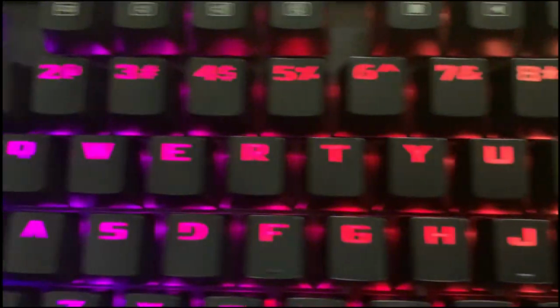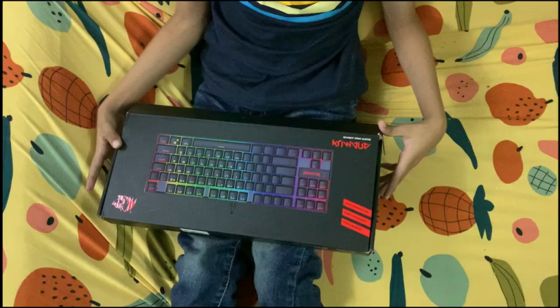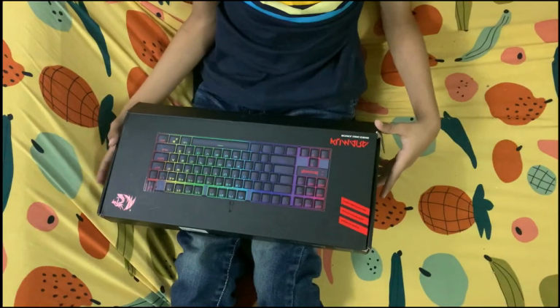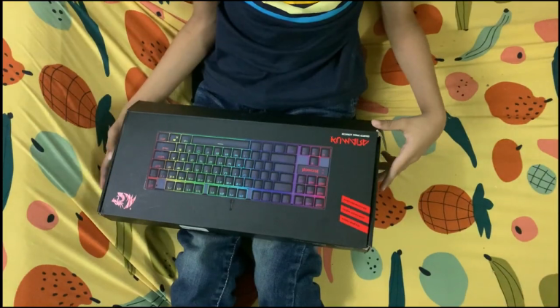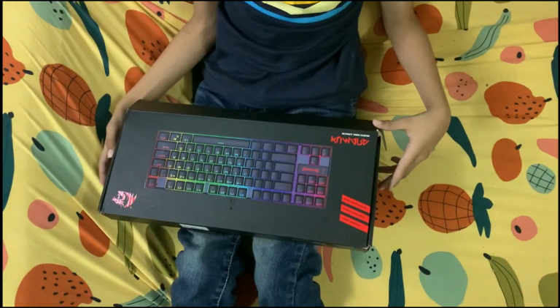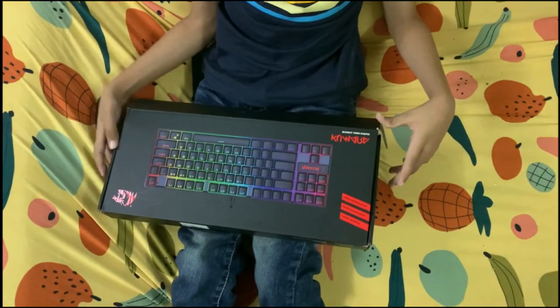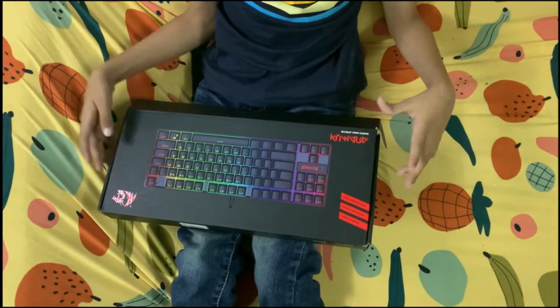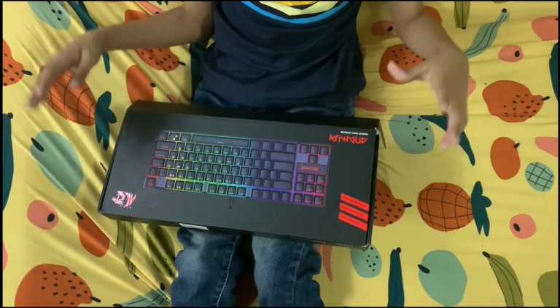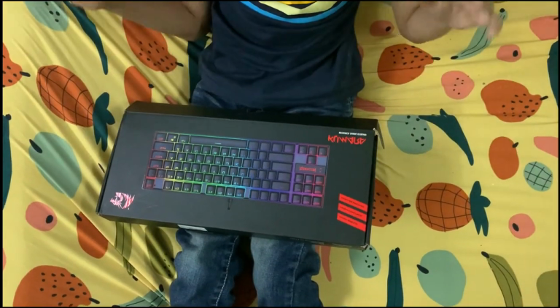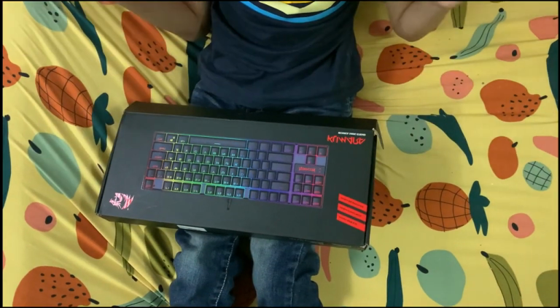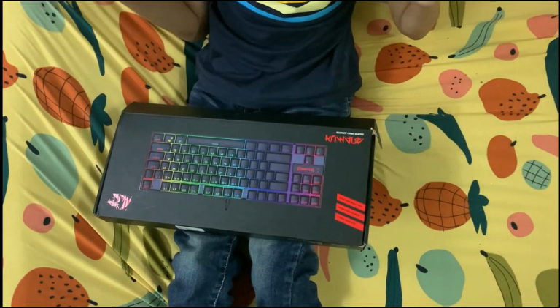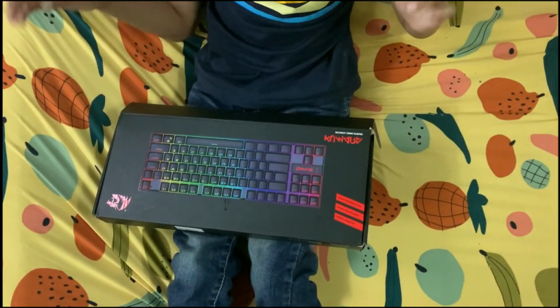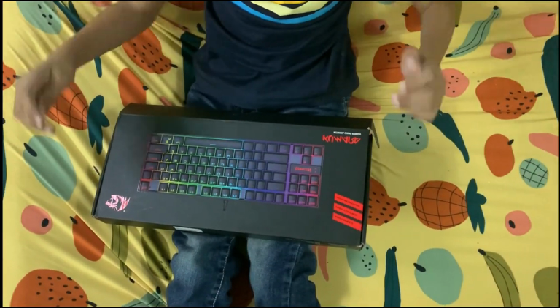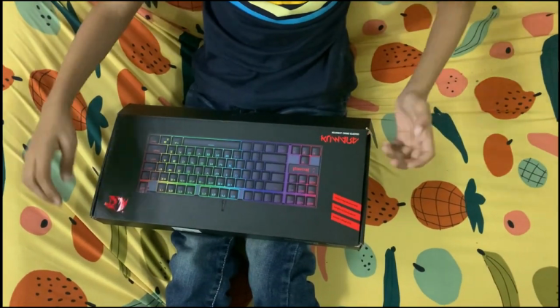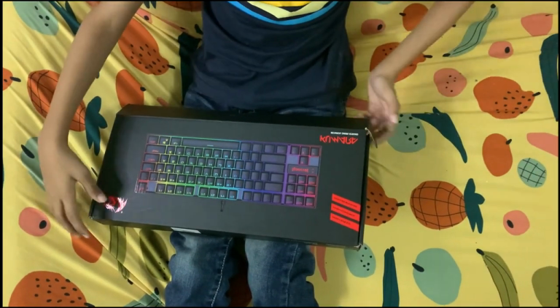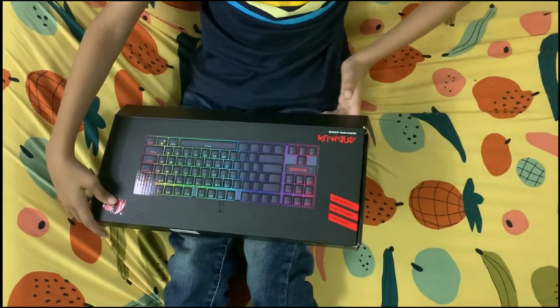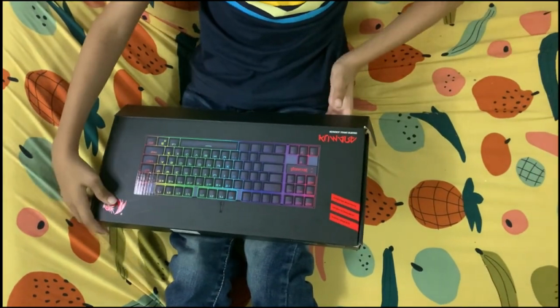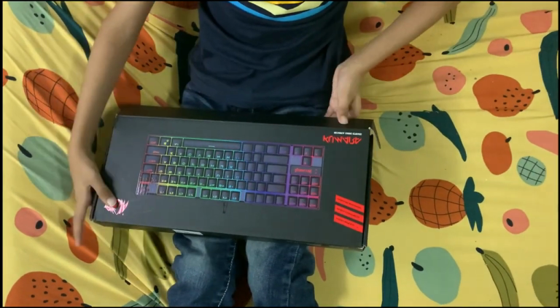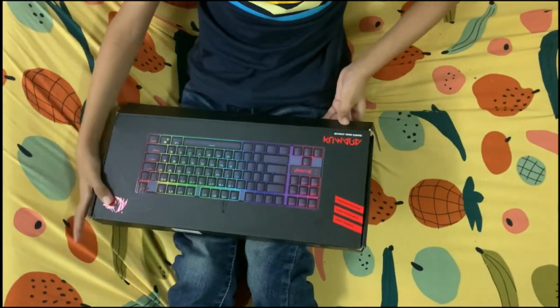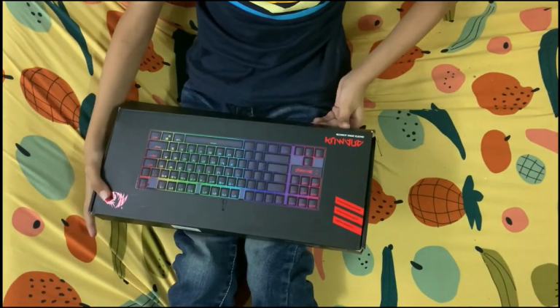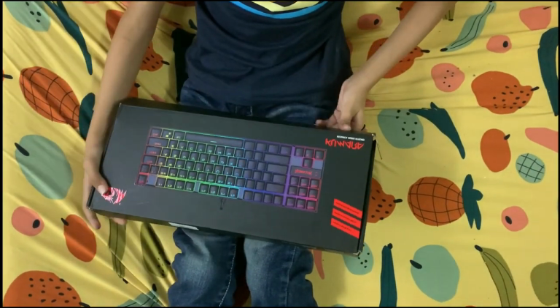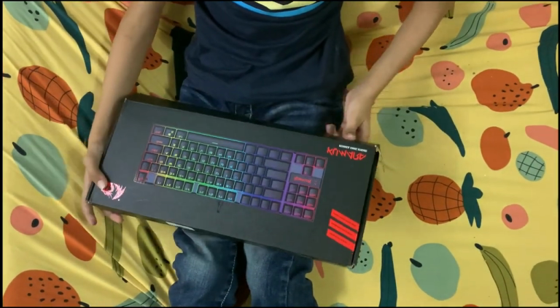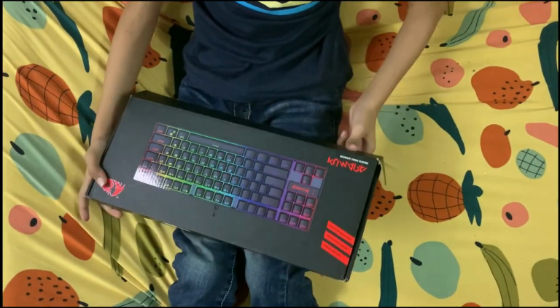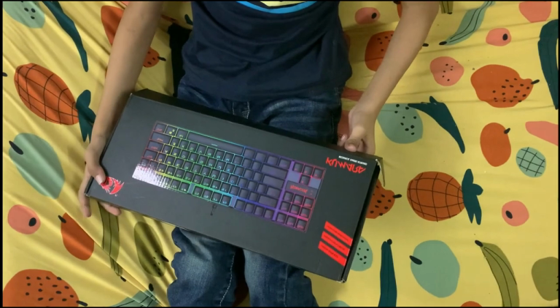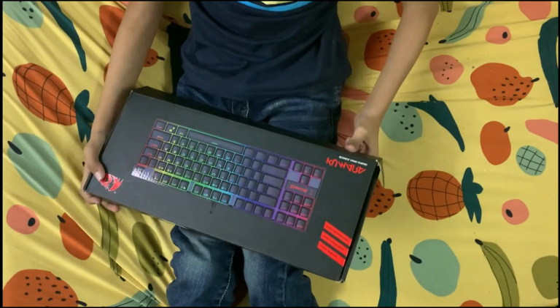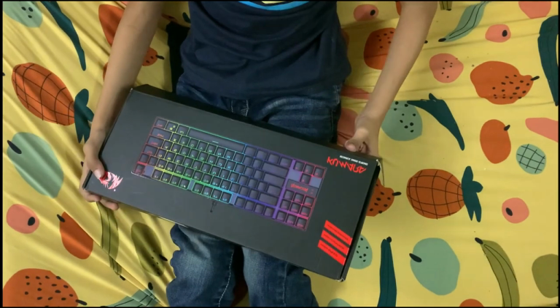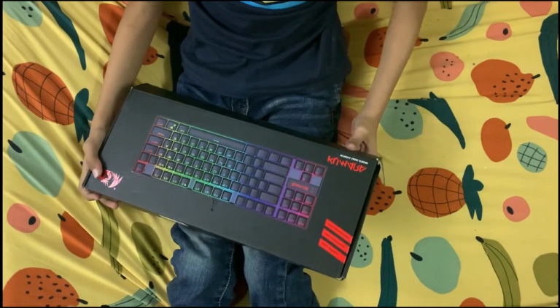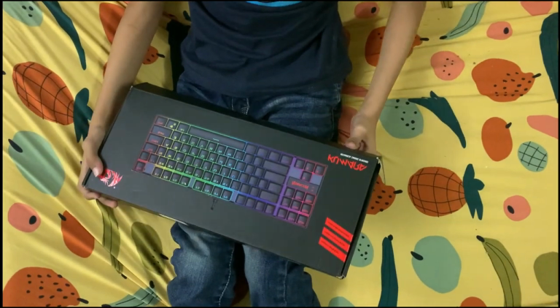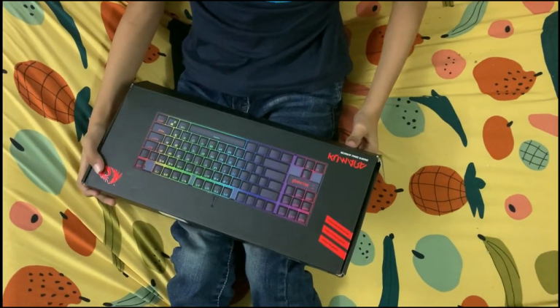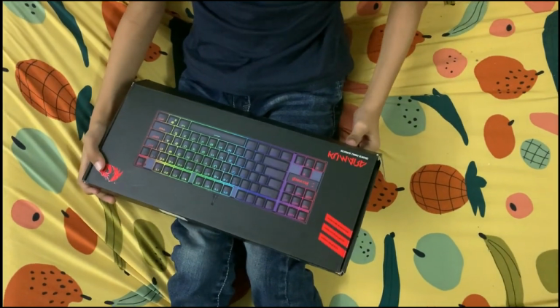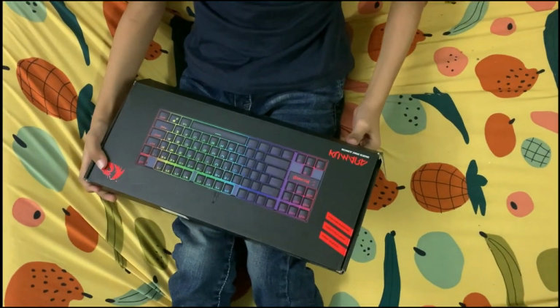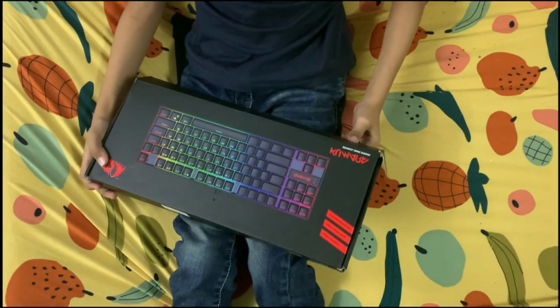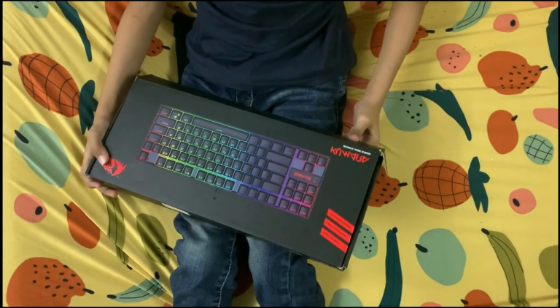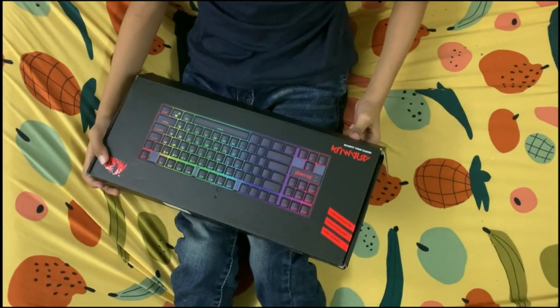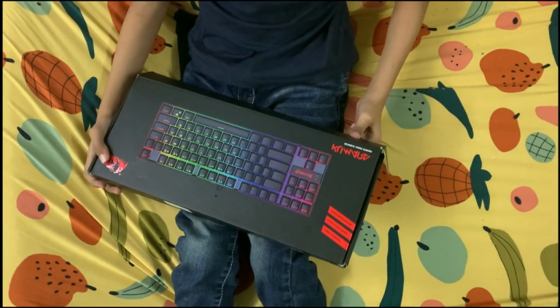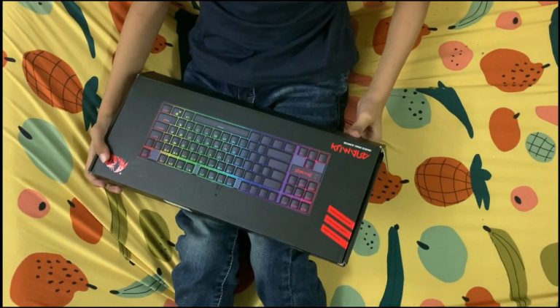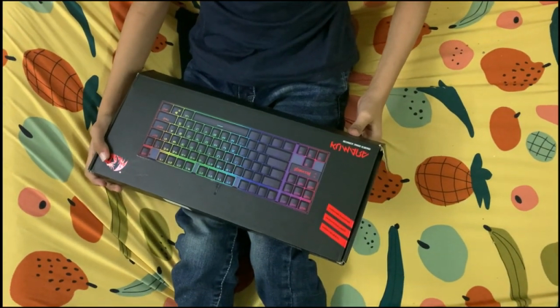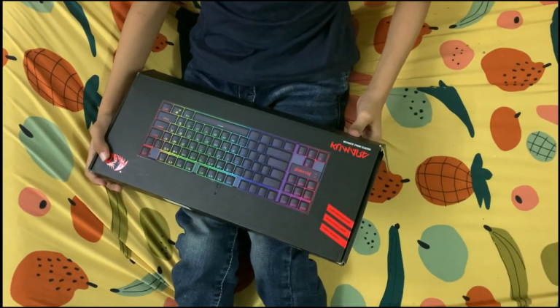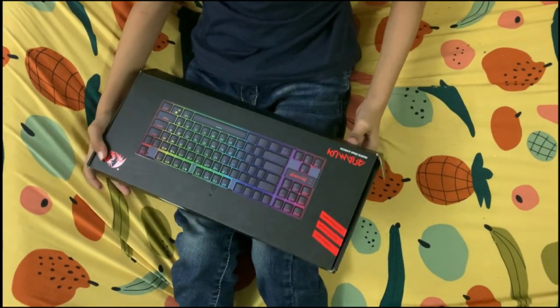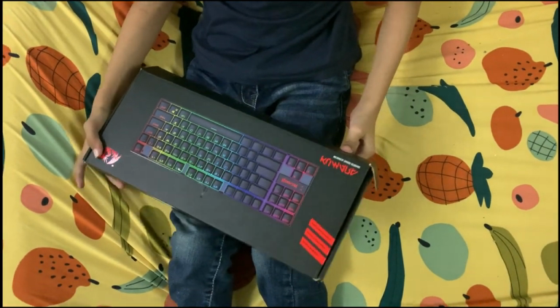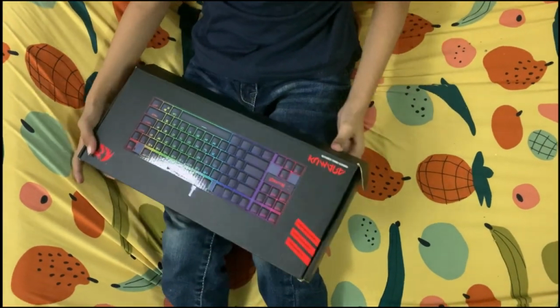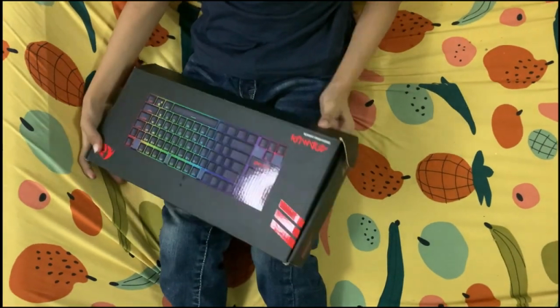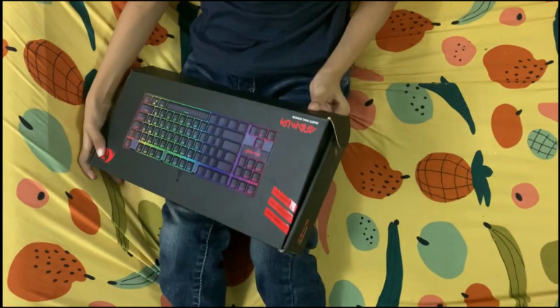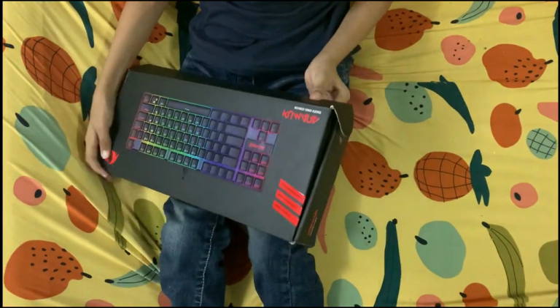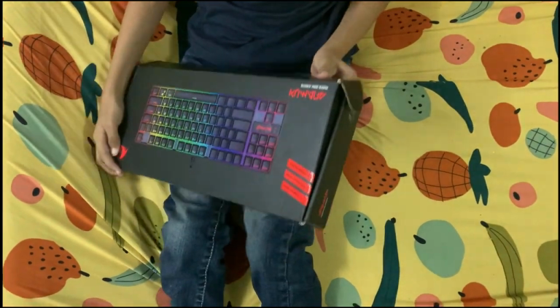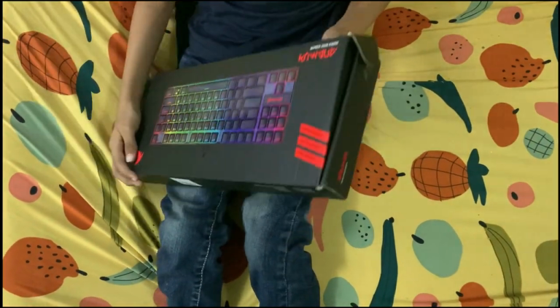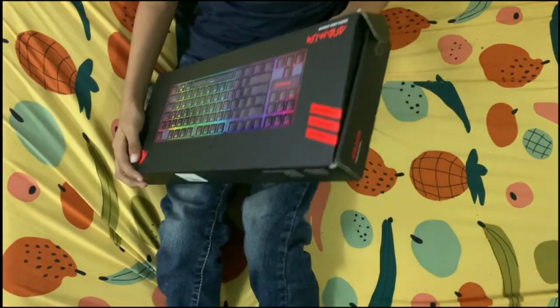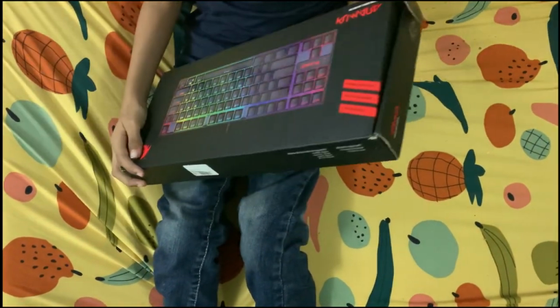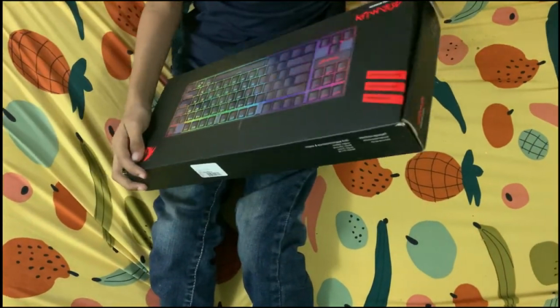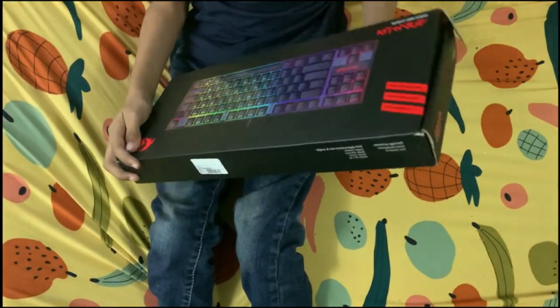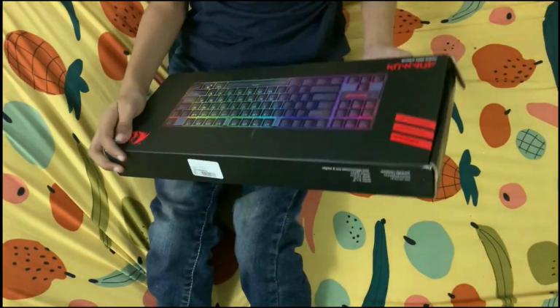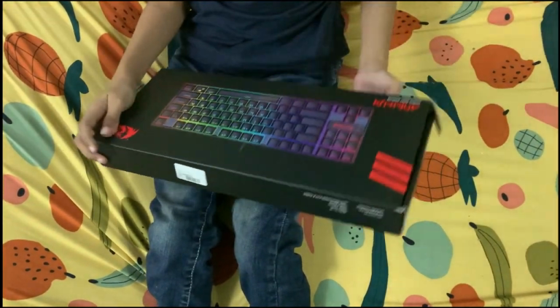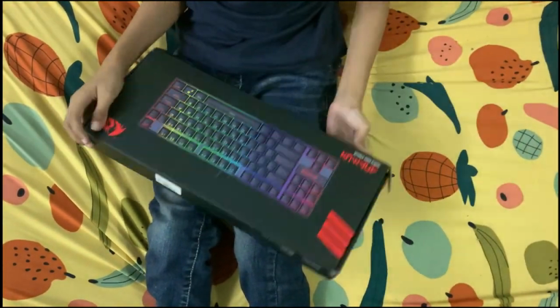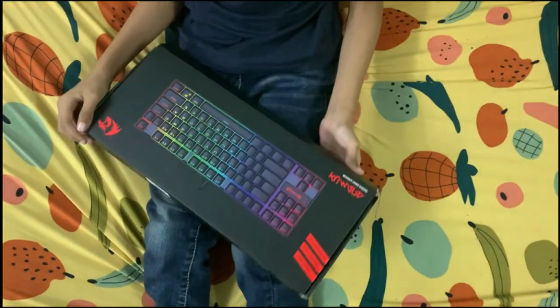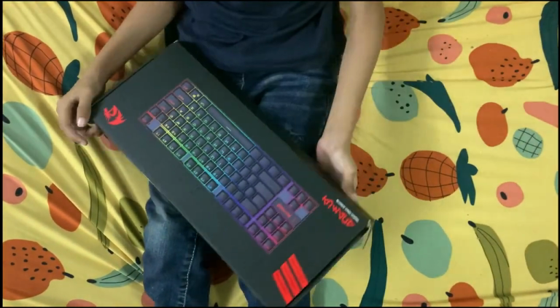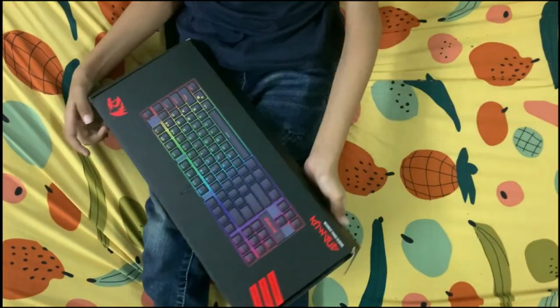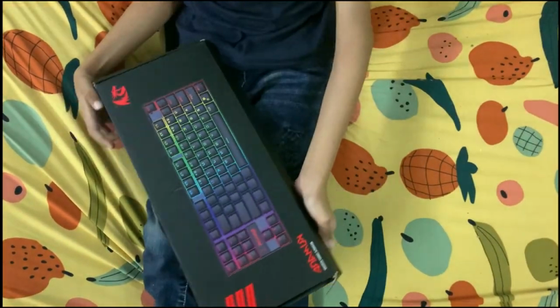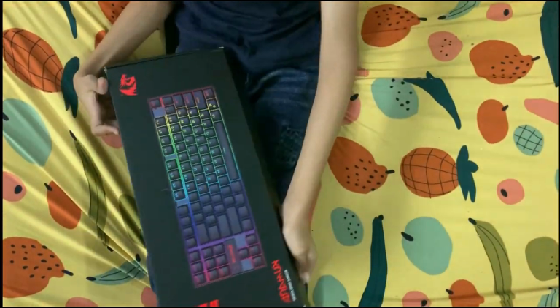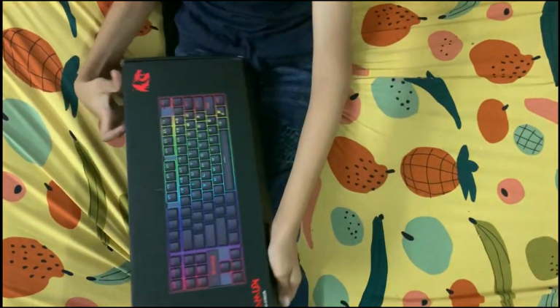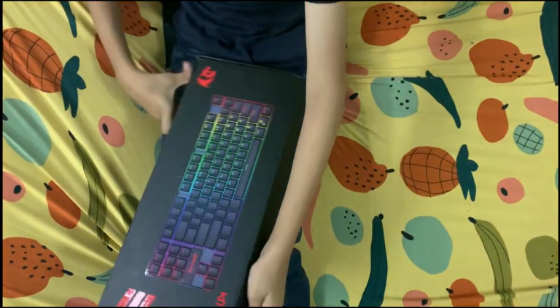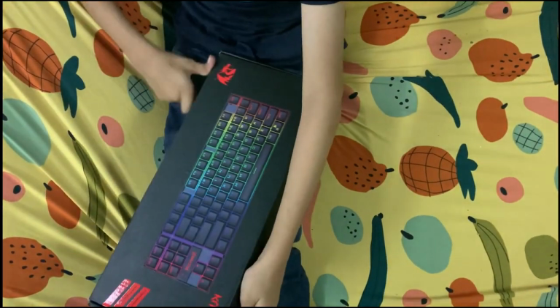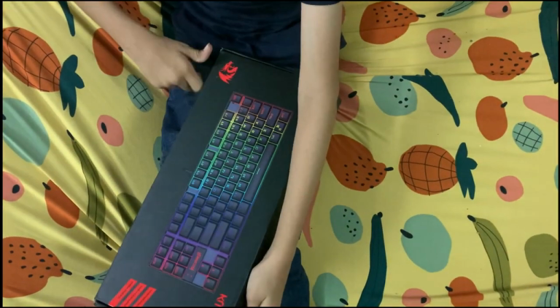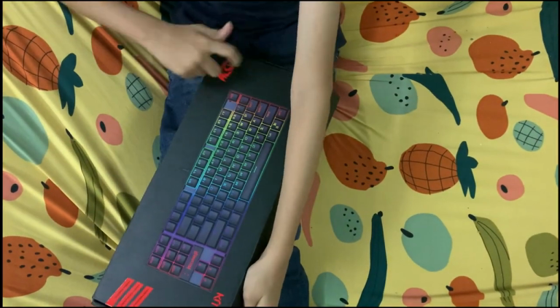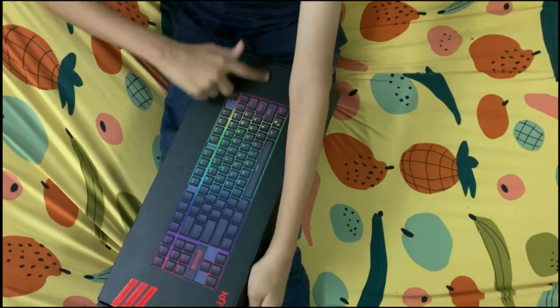Hello guys, it's Dave here. I'm reviewing the Red Dragon keyboard, and this is how it looks like.